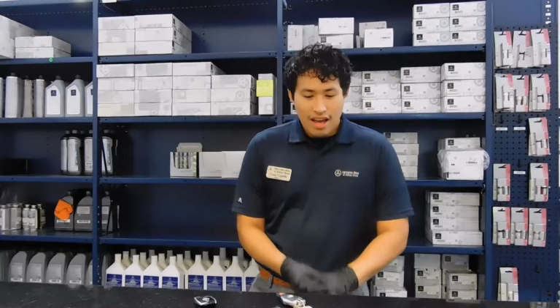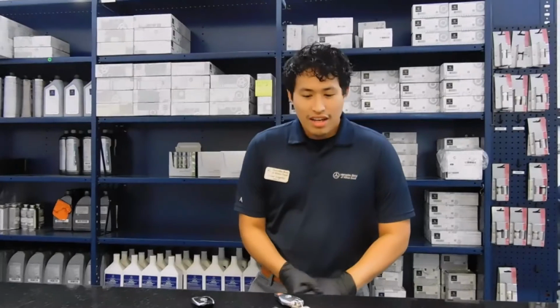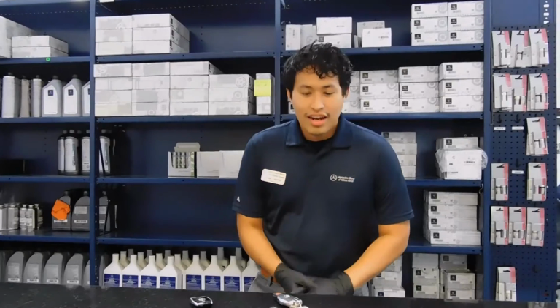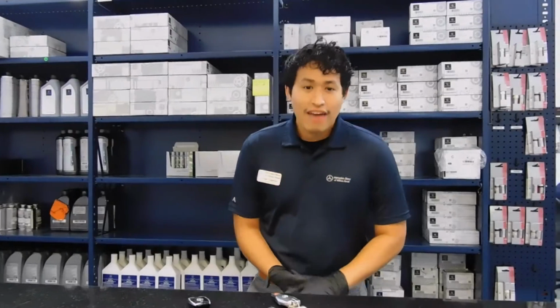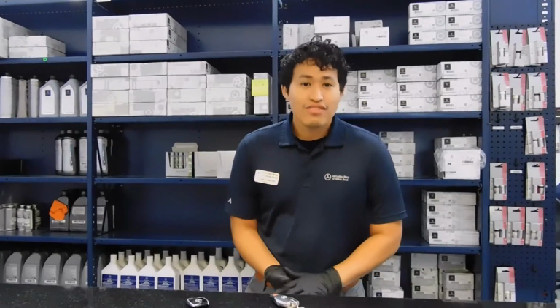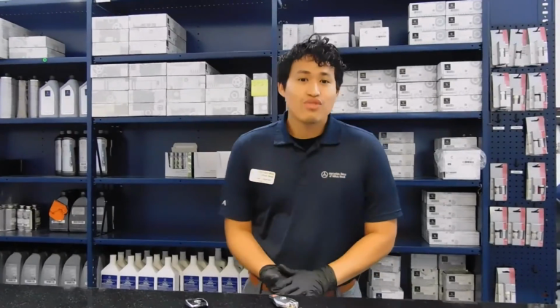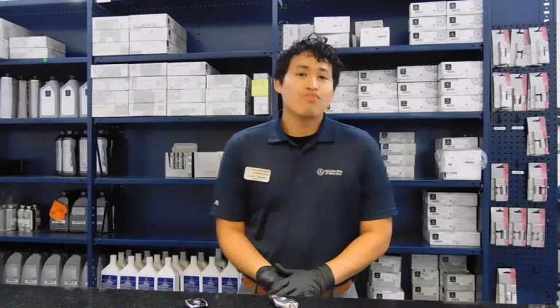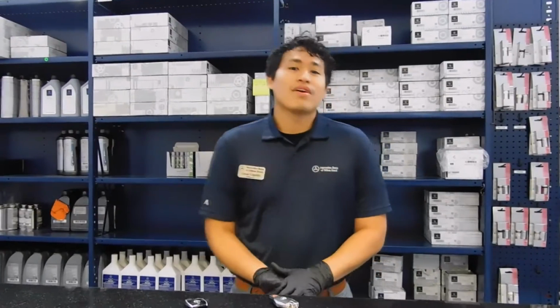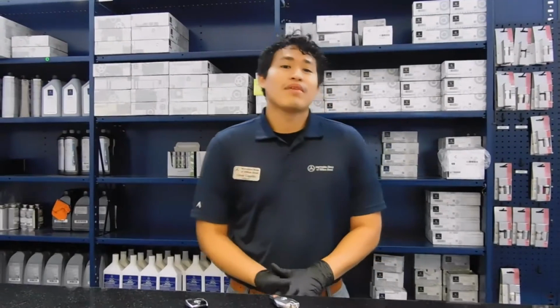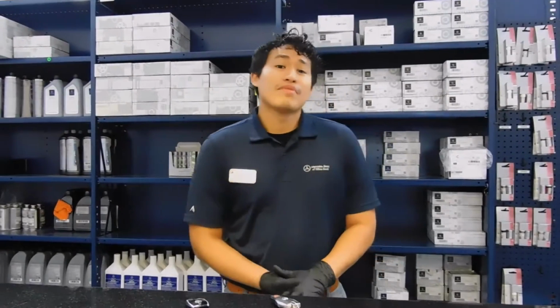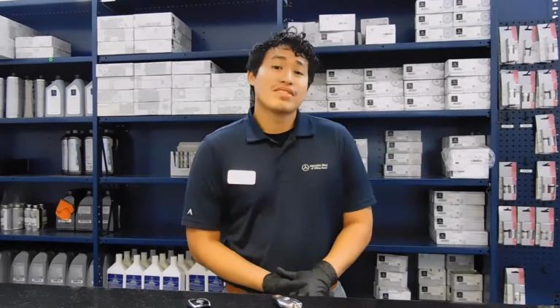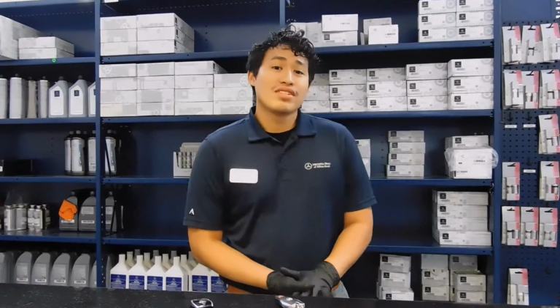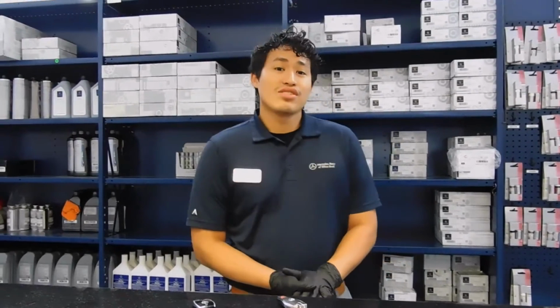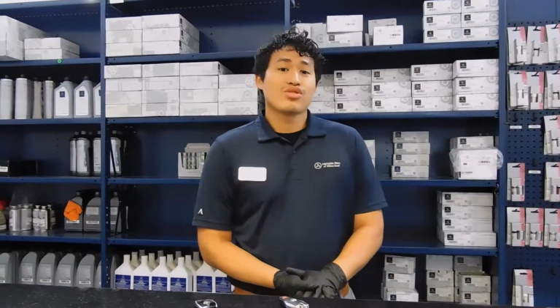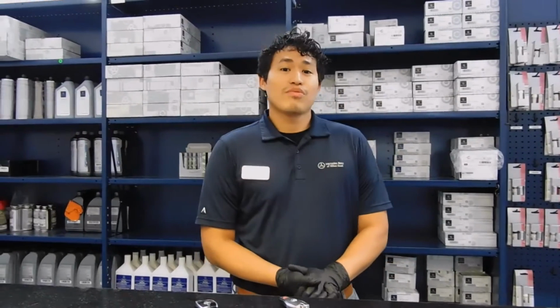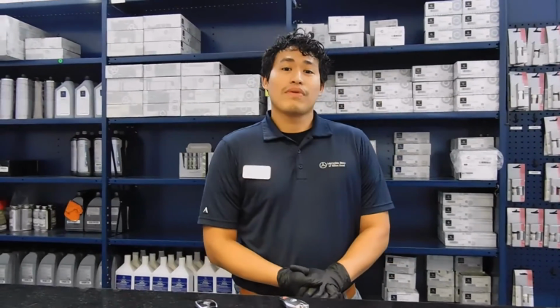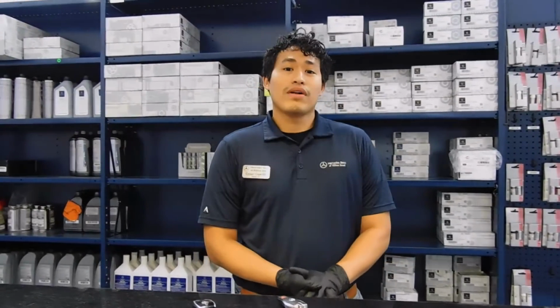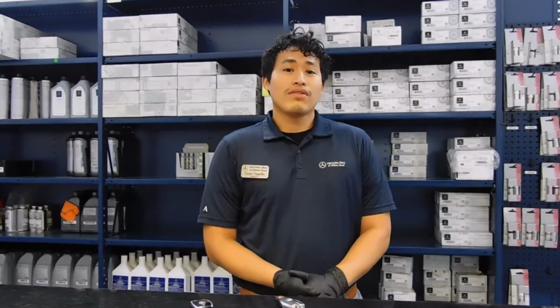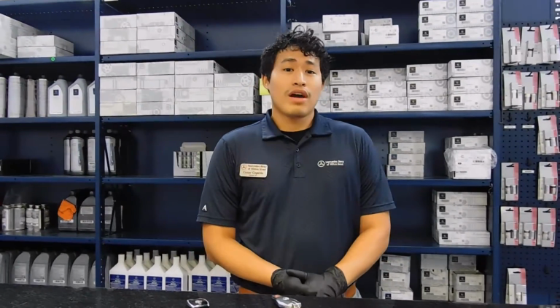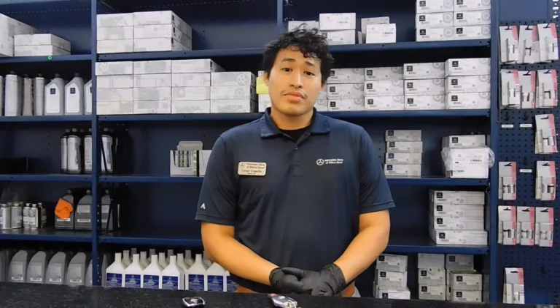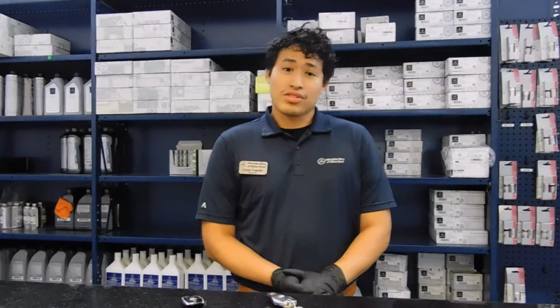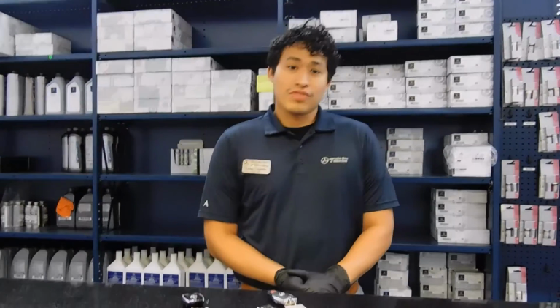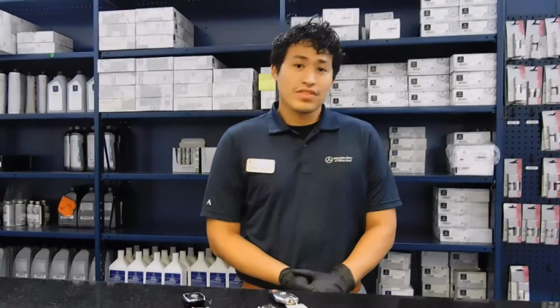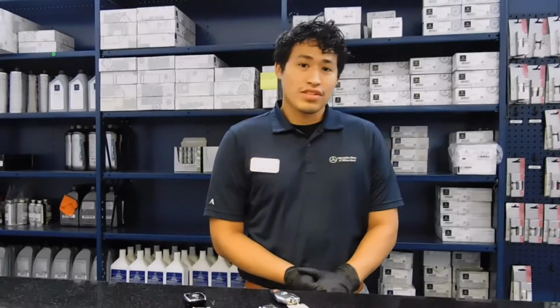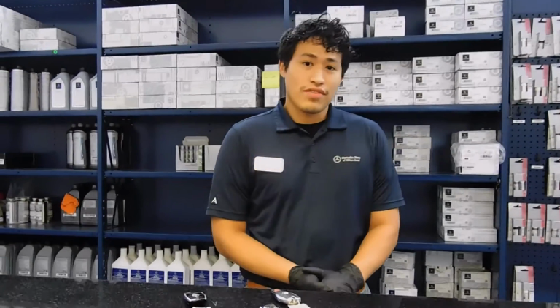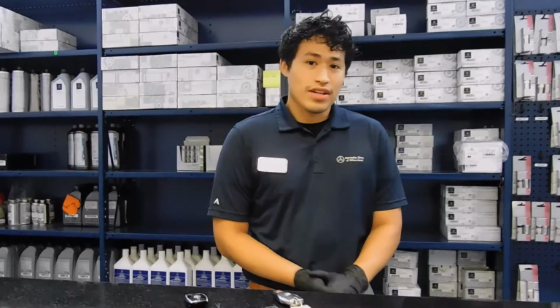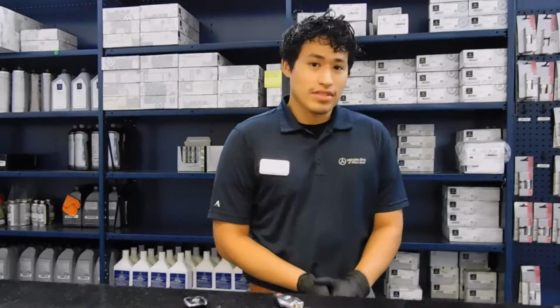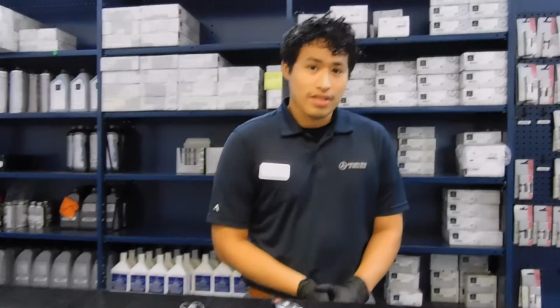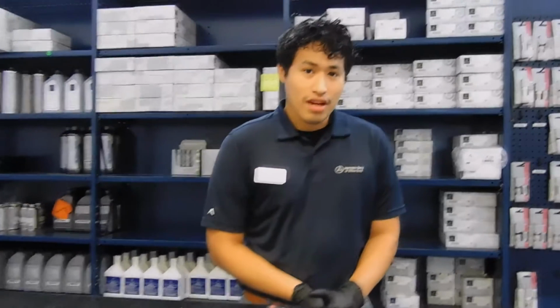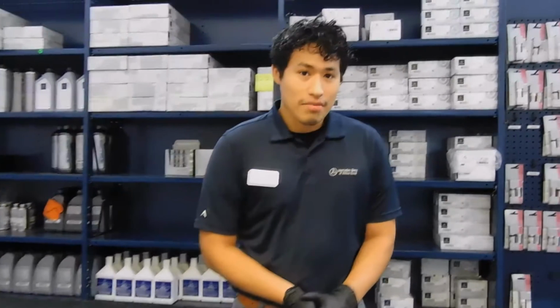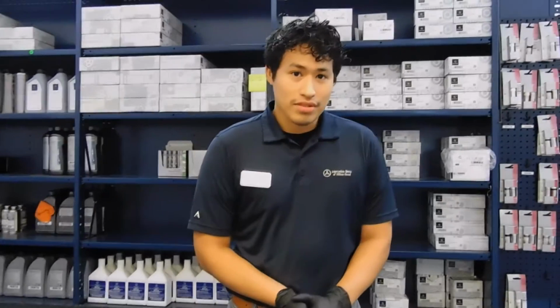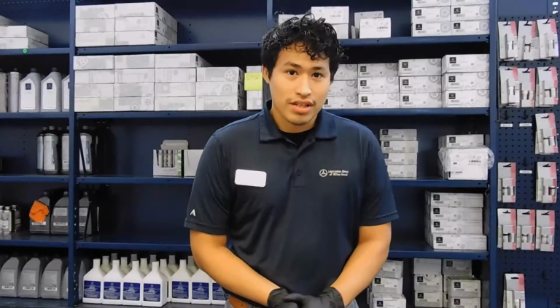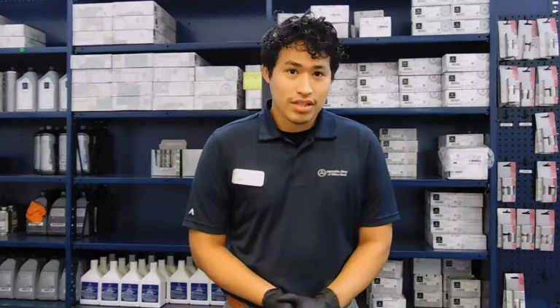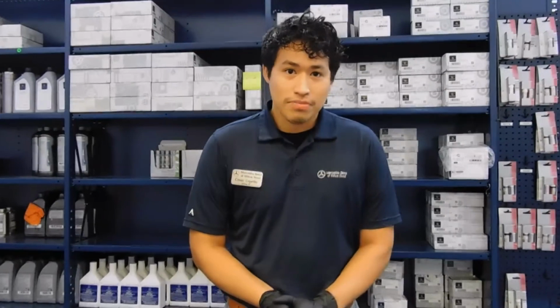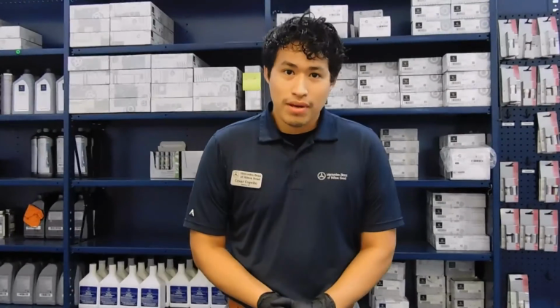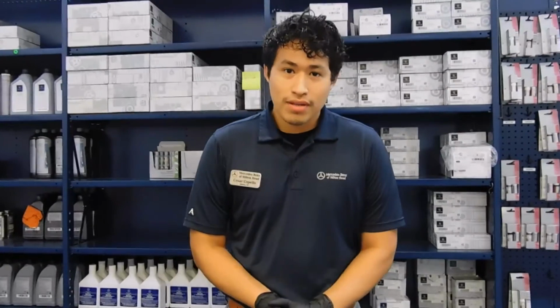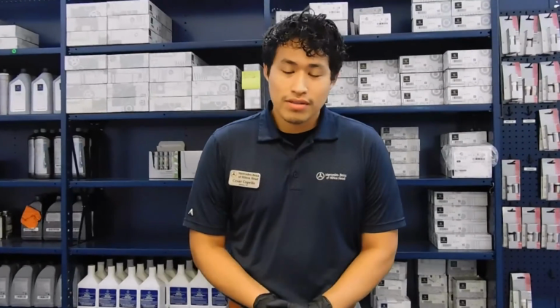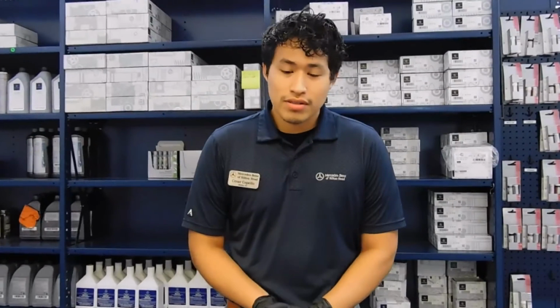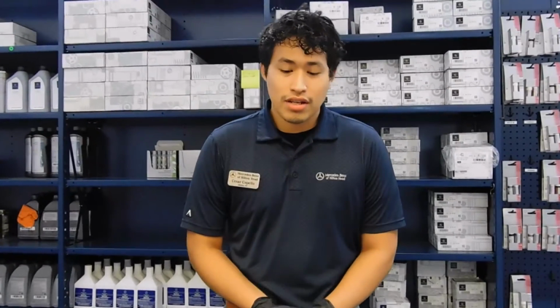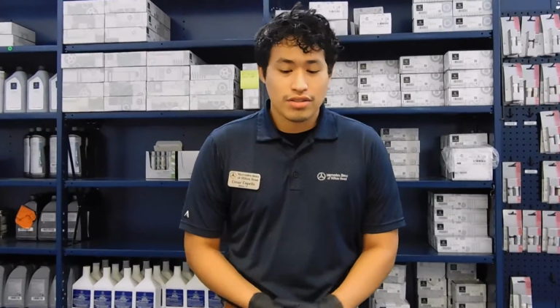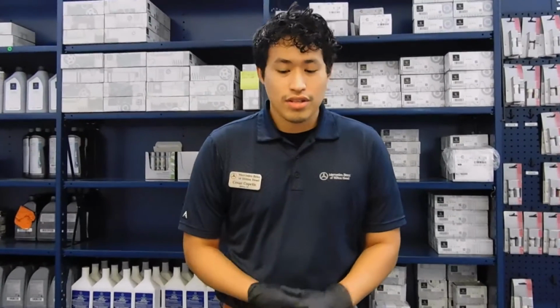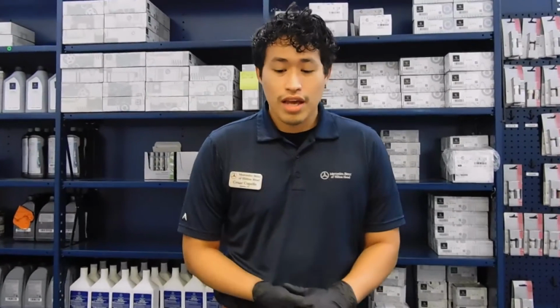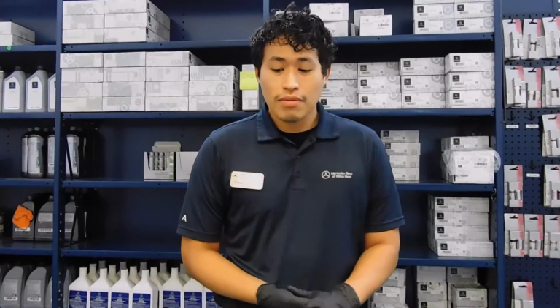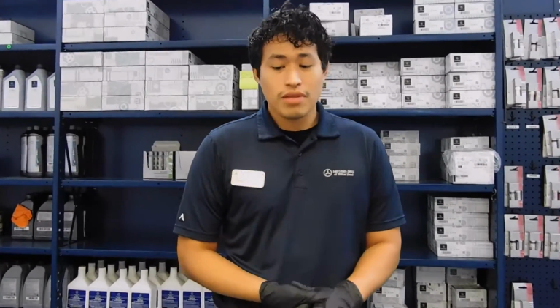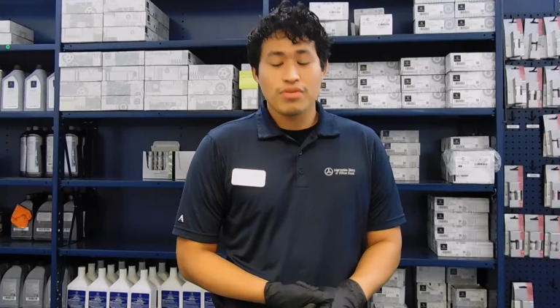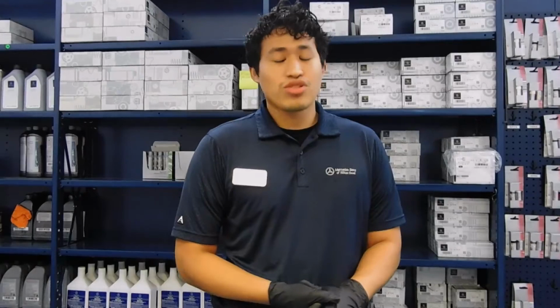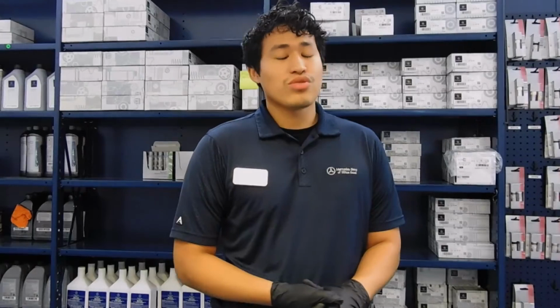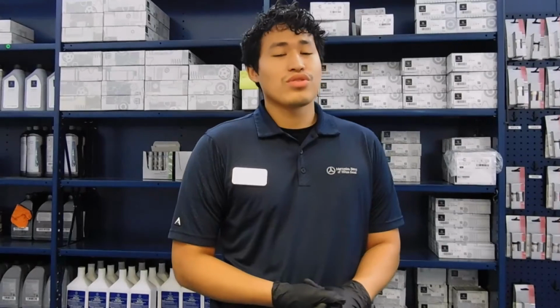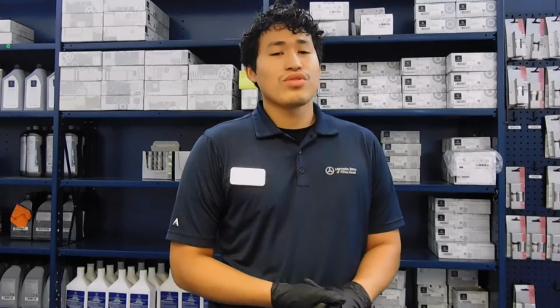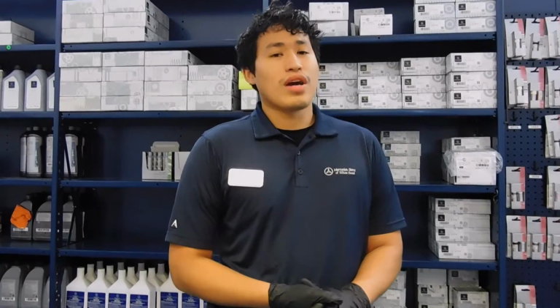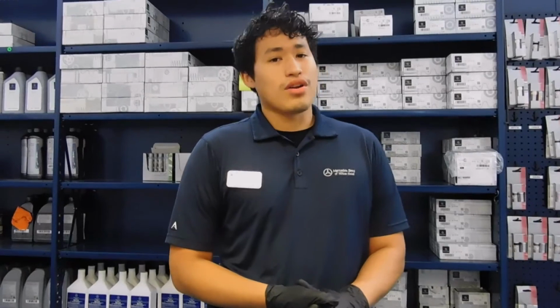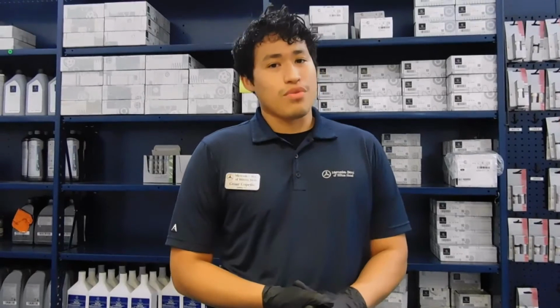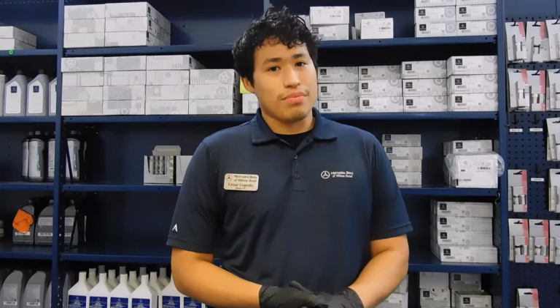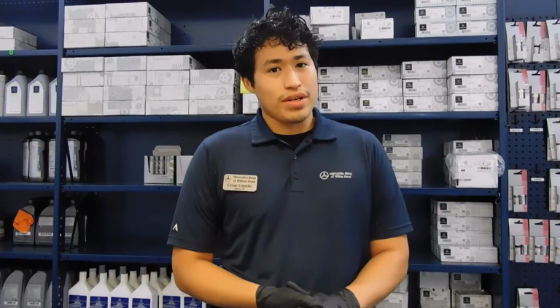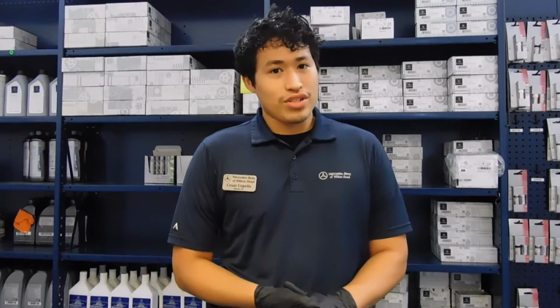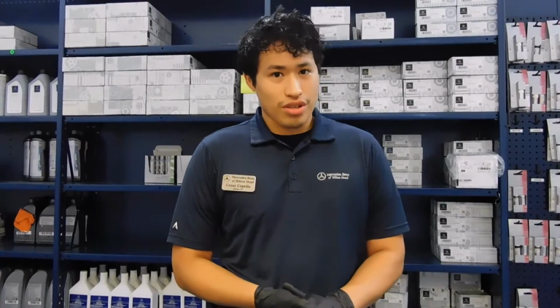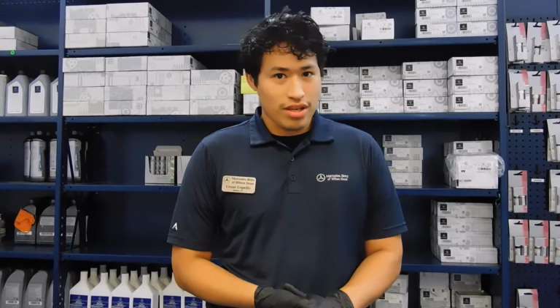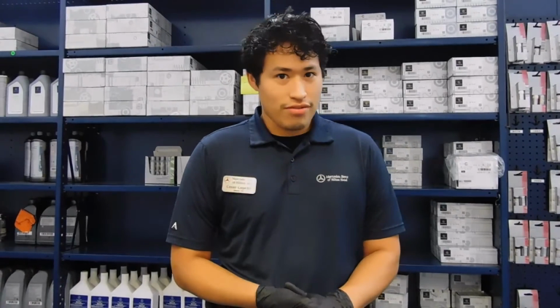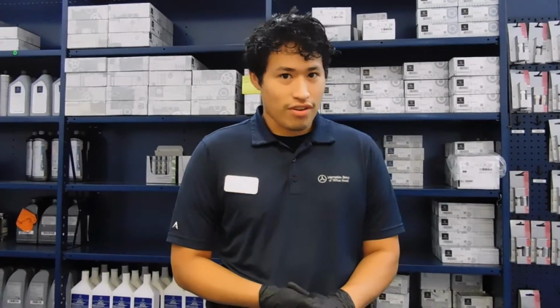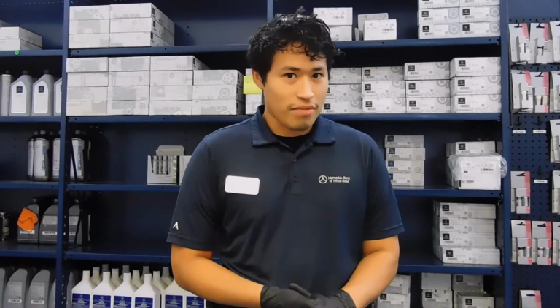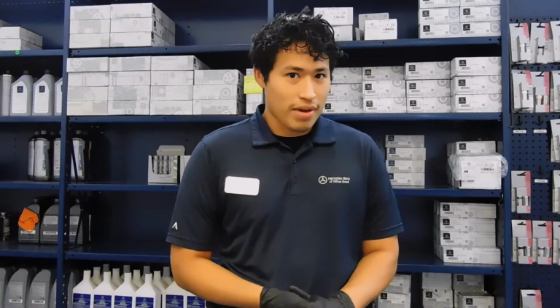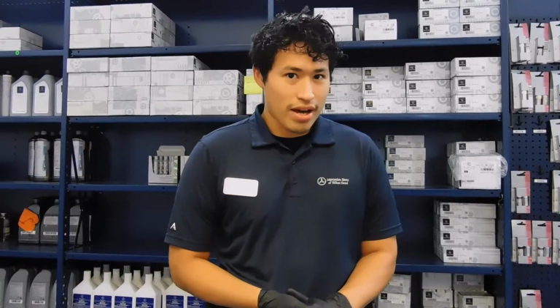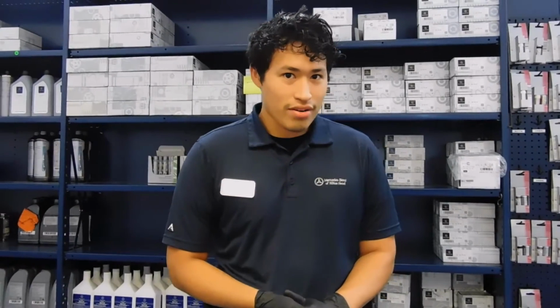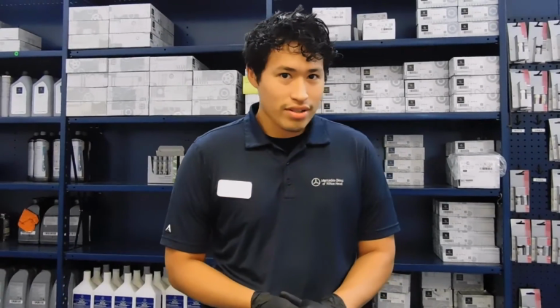Good afternoon, my name is Cesar Coppolo. I'm a service advisor here at Mercedes-Benz and today I'm going to be showing you how to replace your key fob batteries.